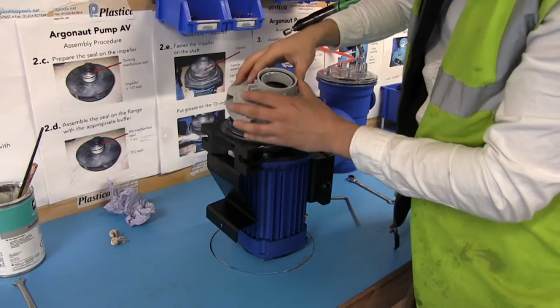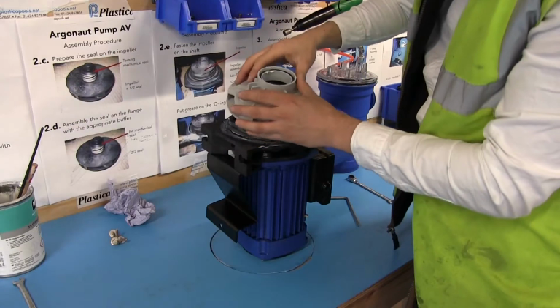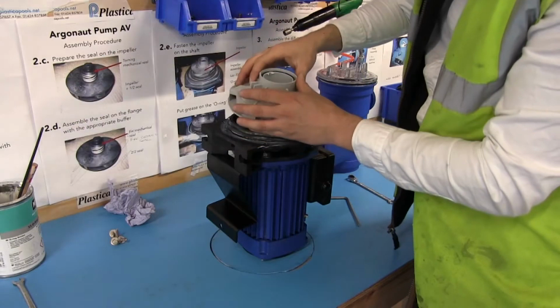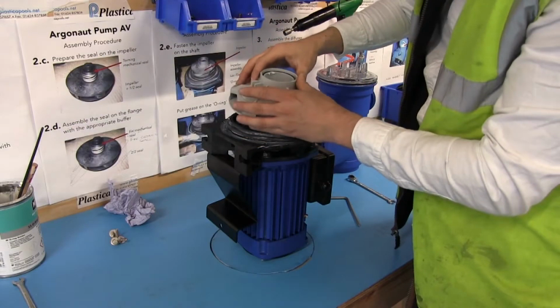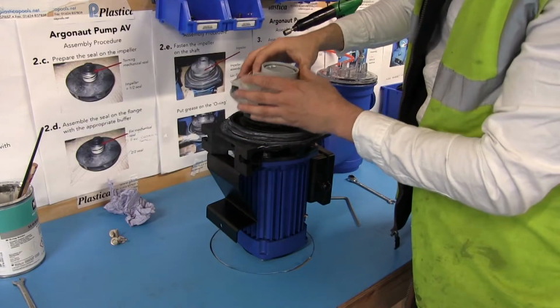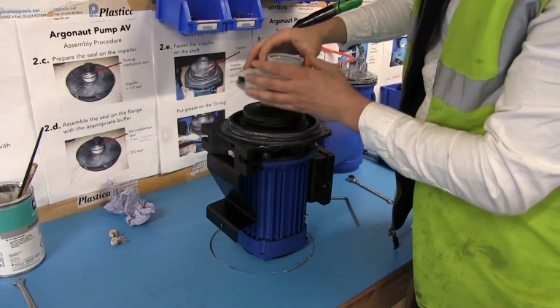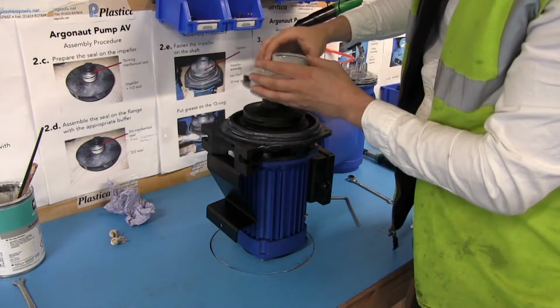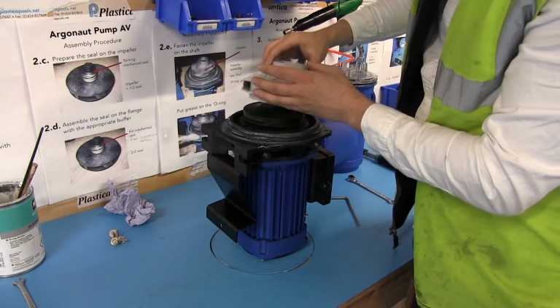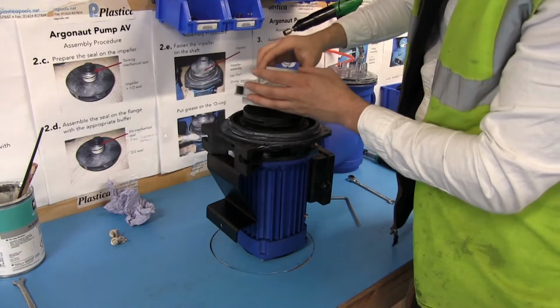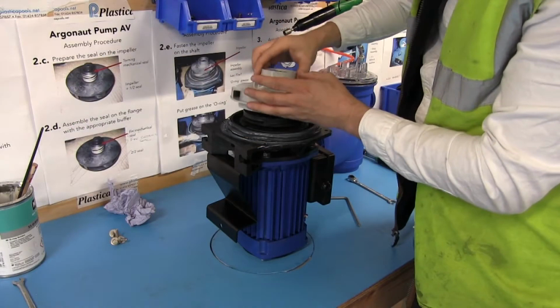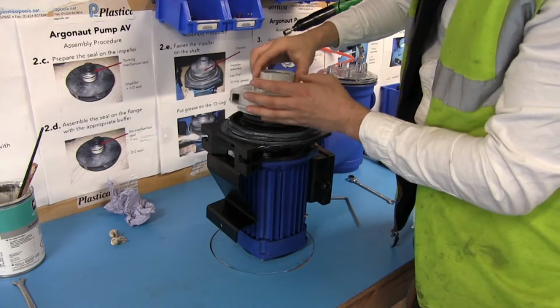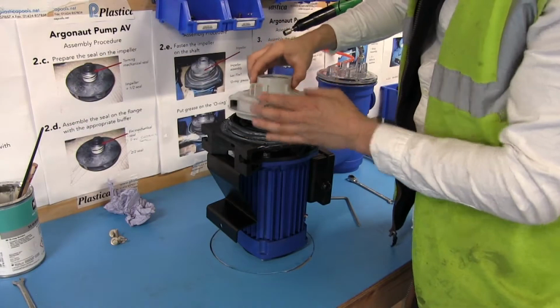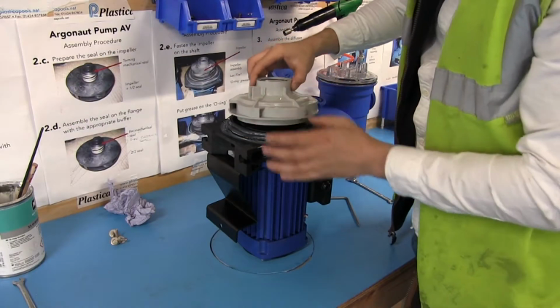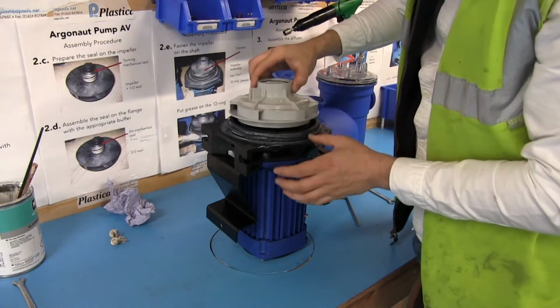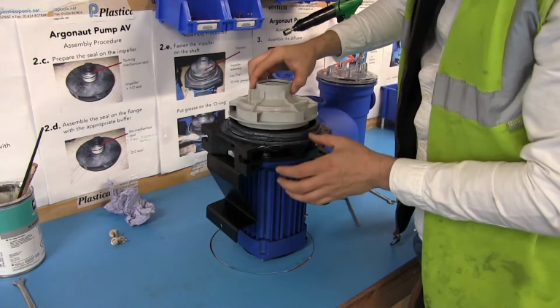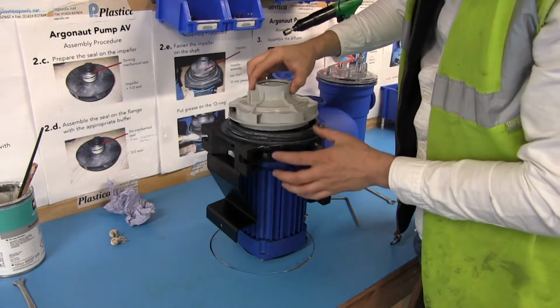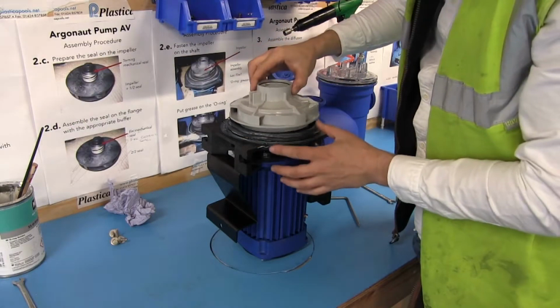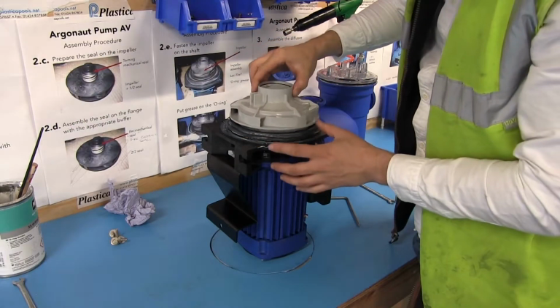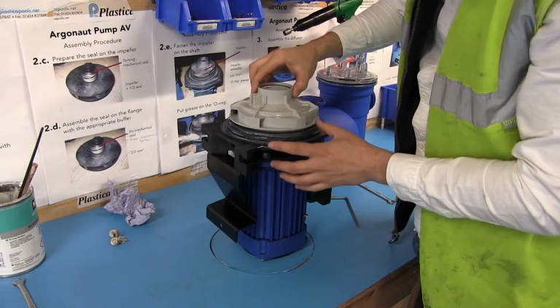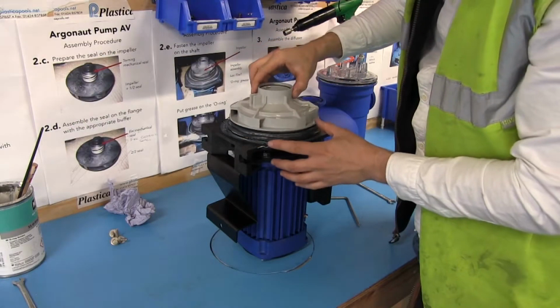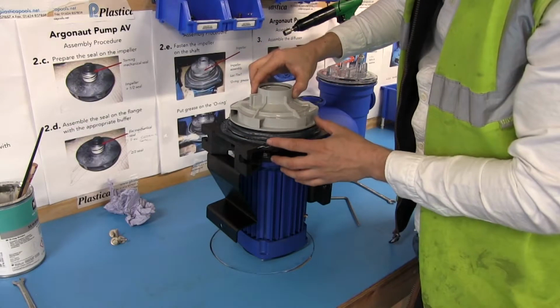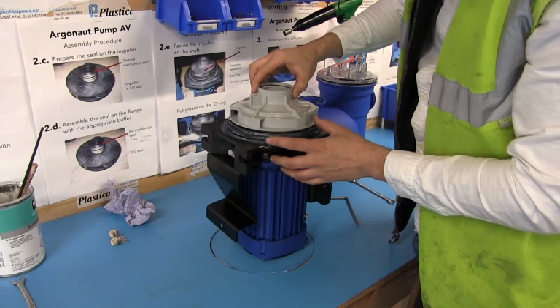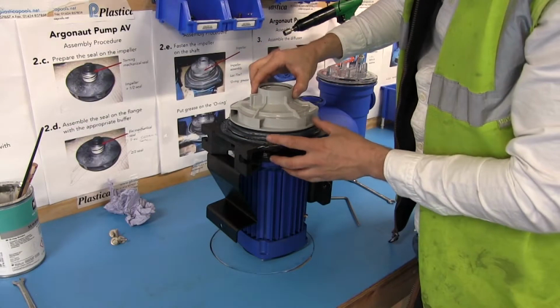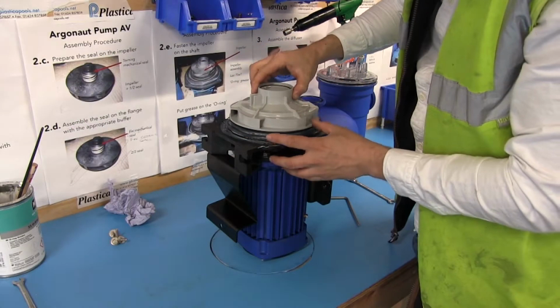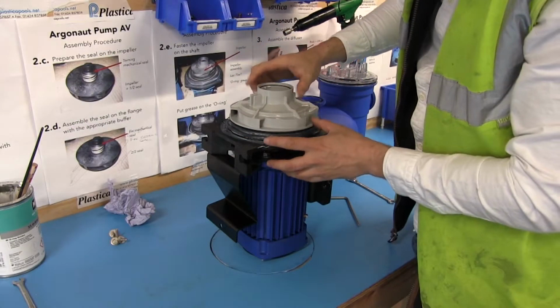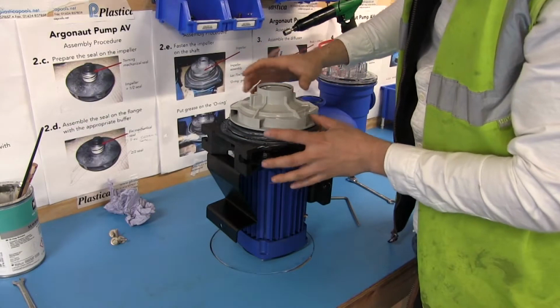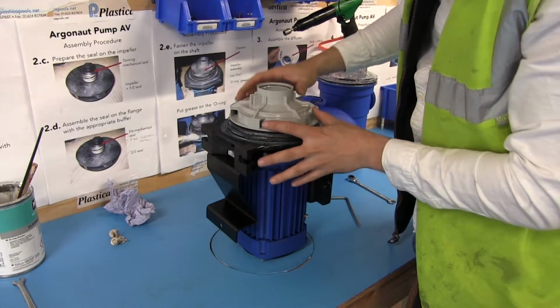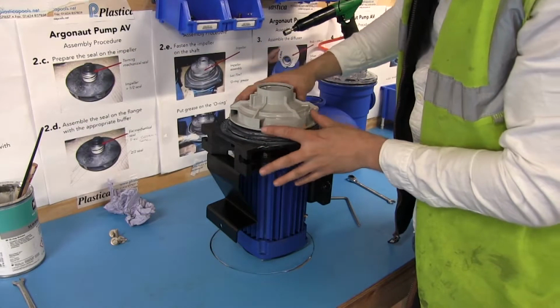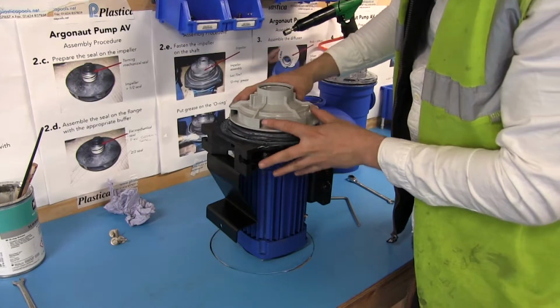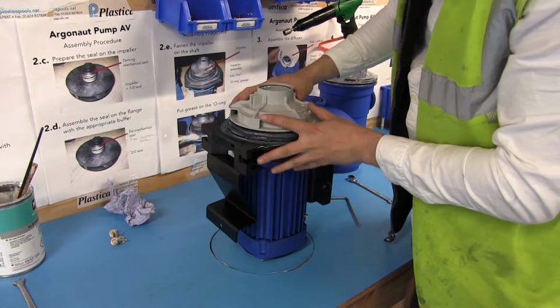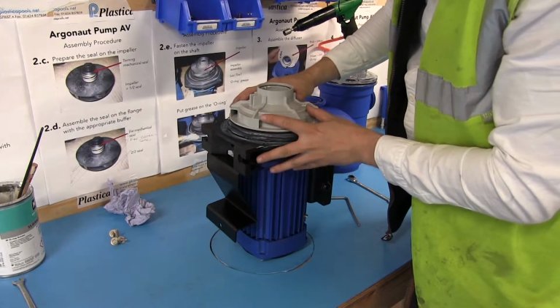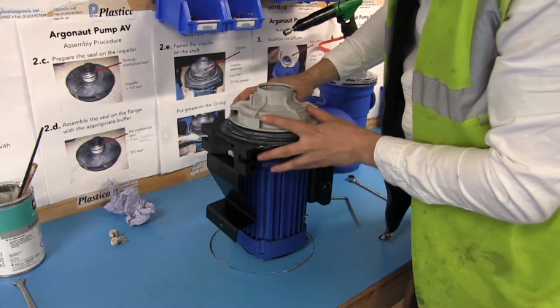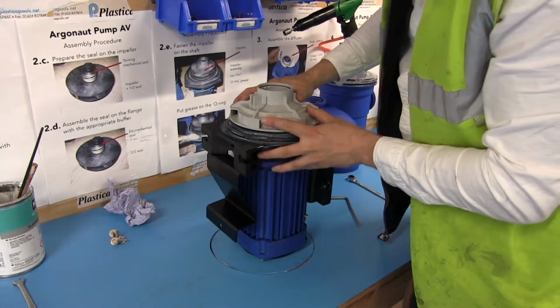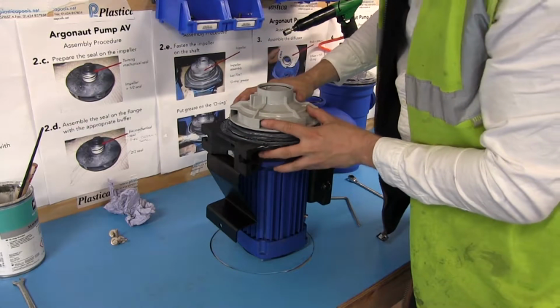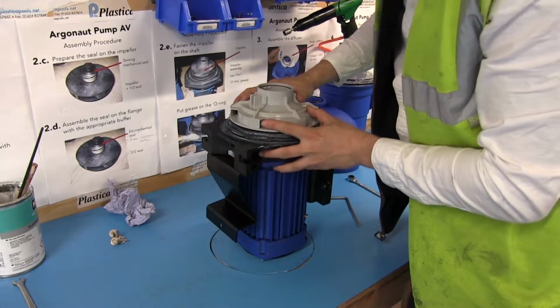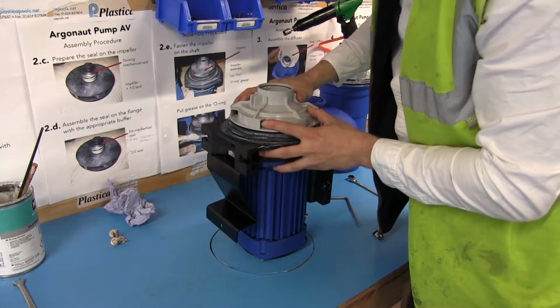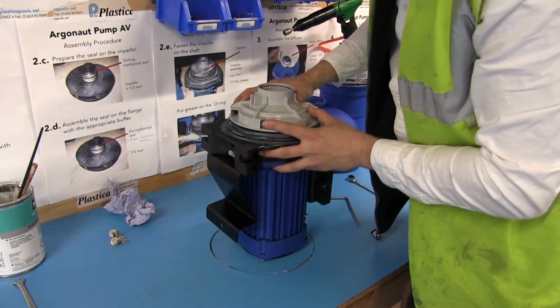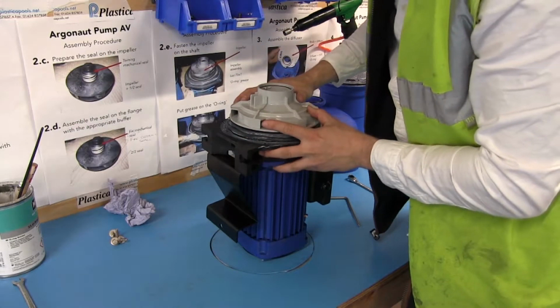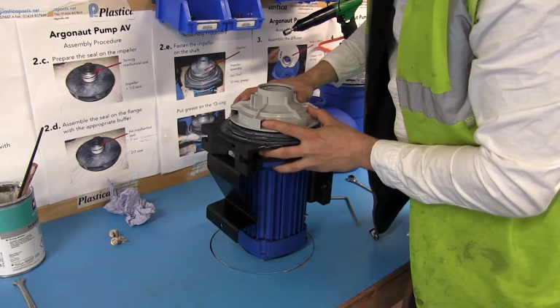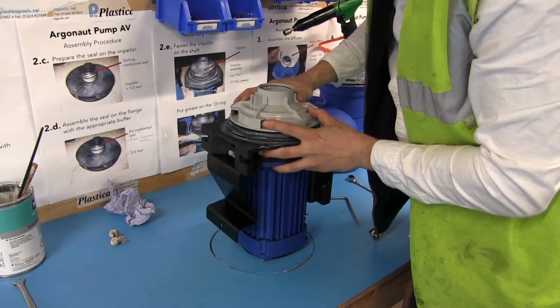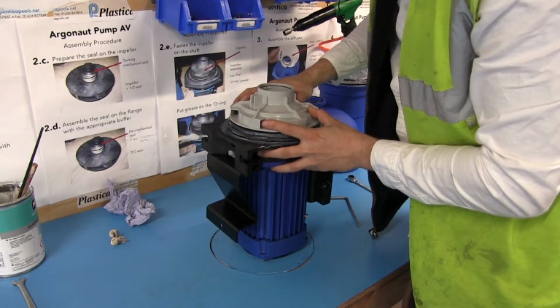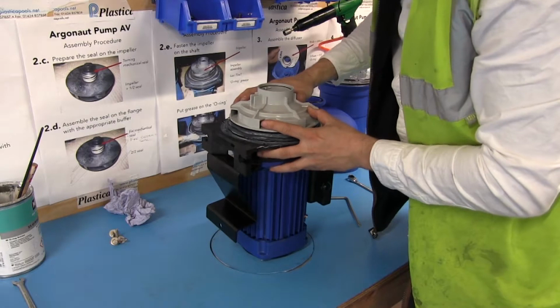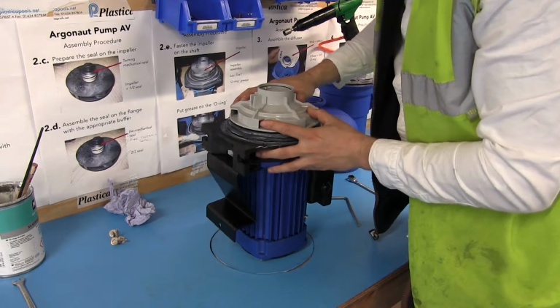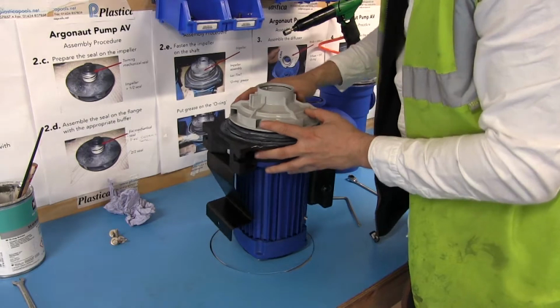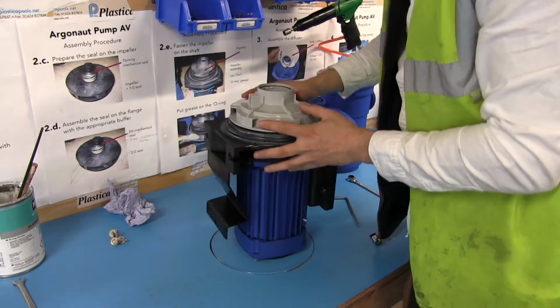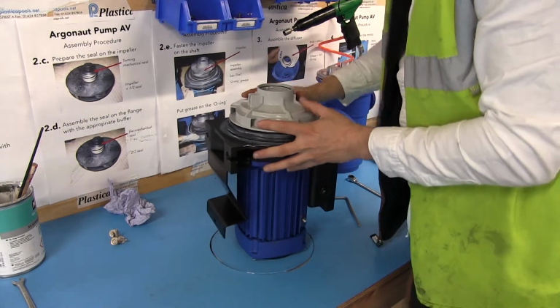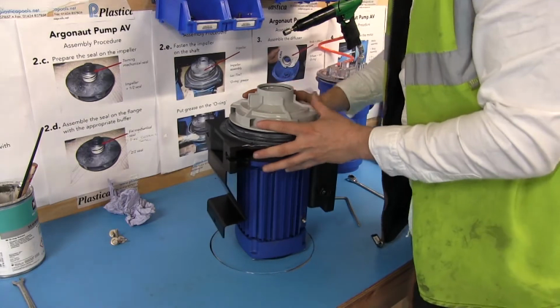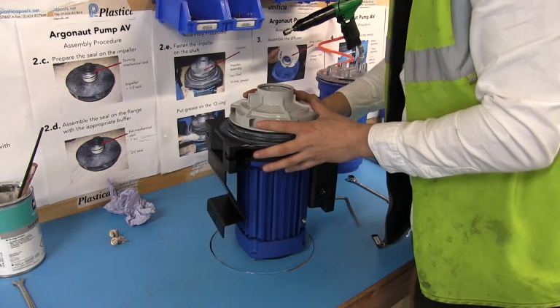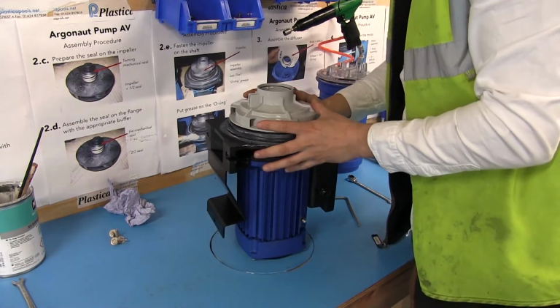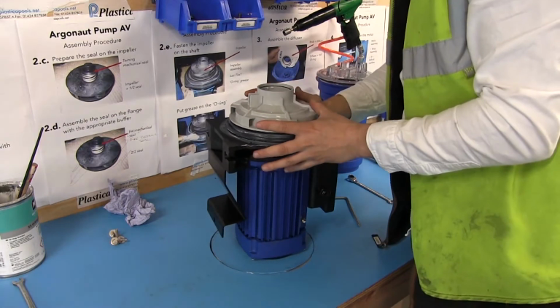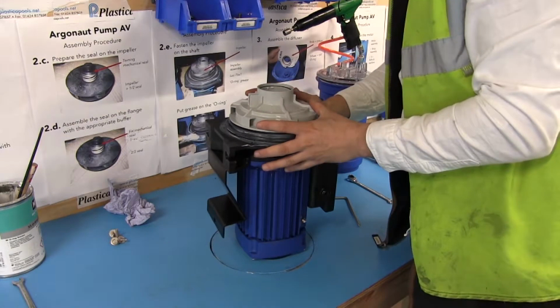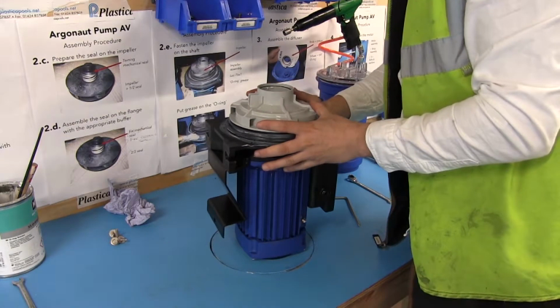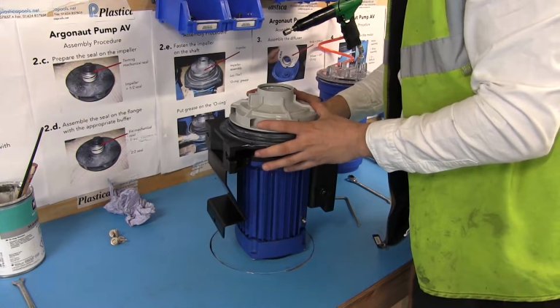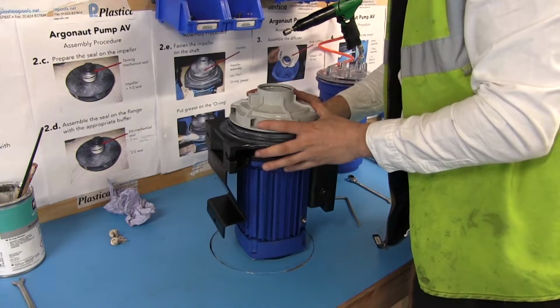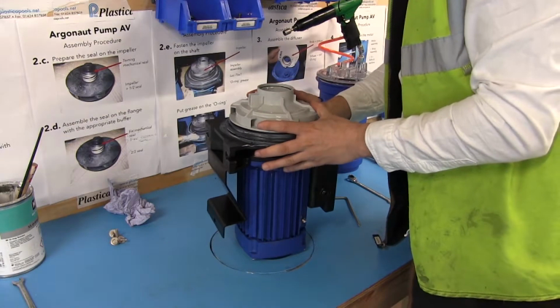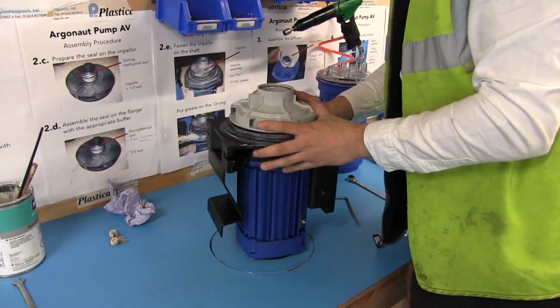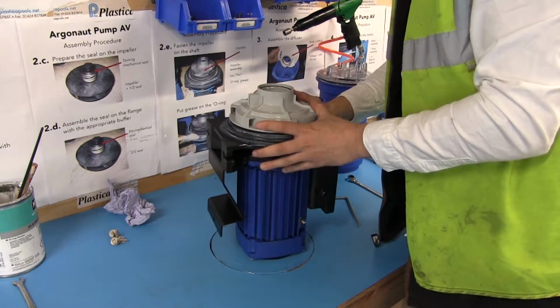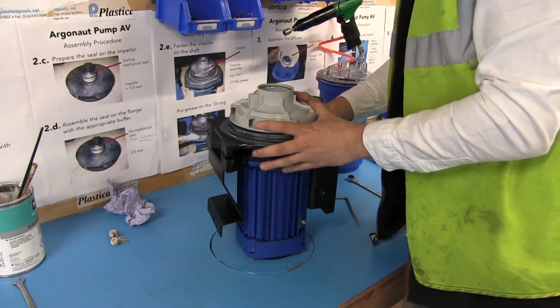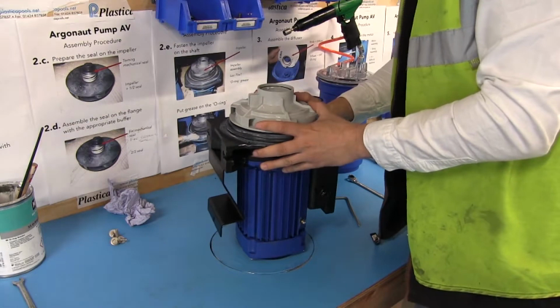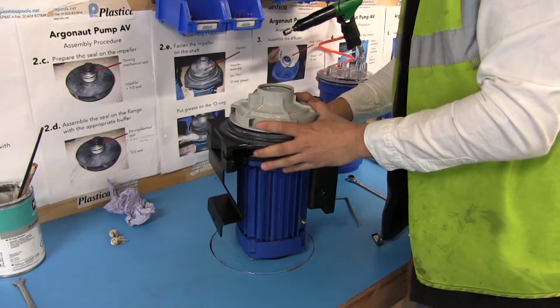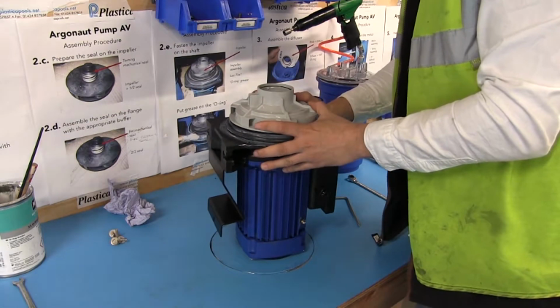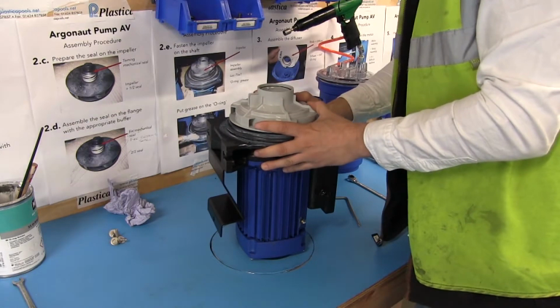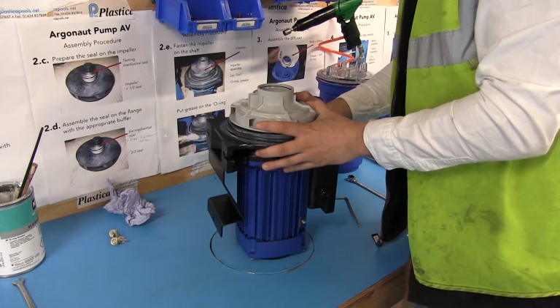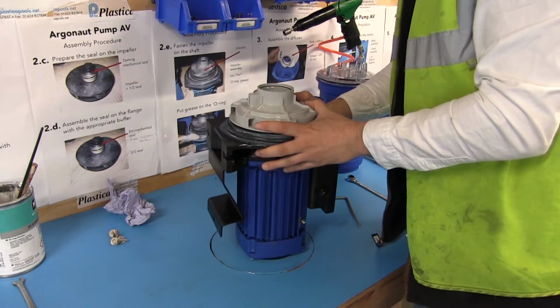When locating the diffuser over the impeller, be sure to have the two notches on the diffuser facing directly down towards the footplate.